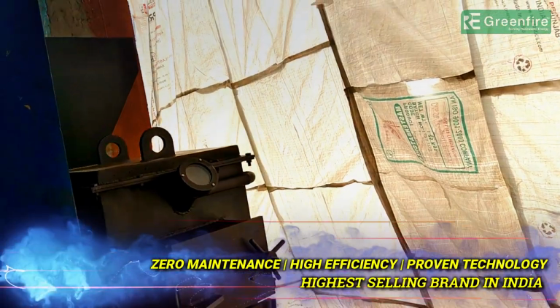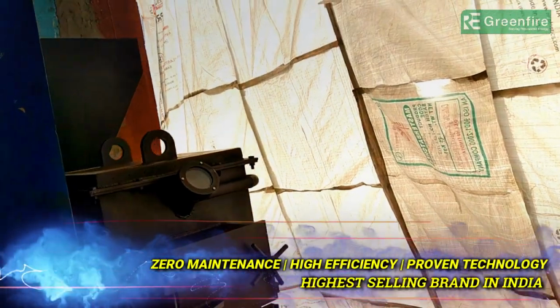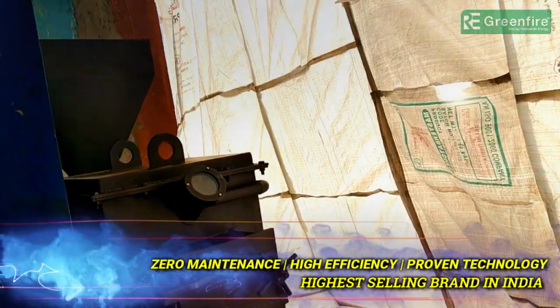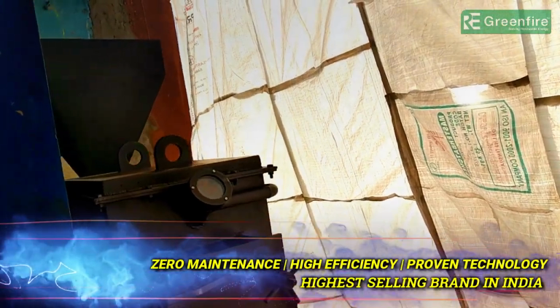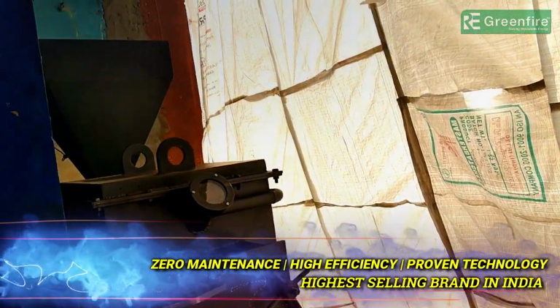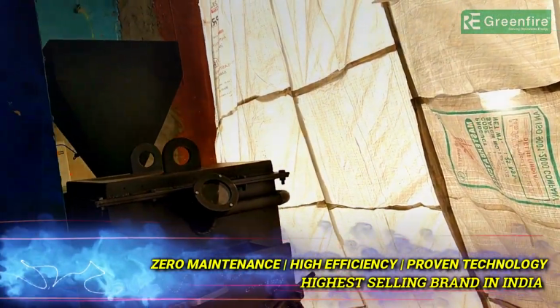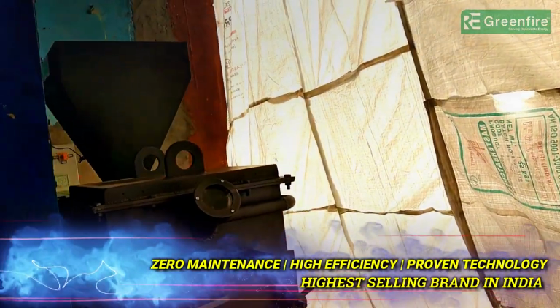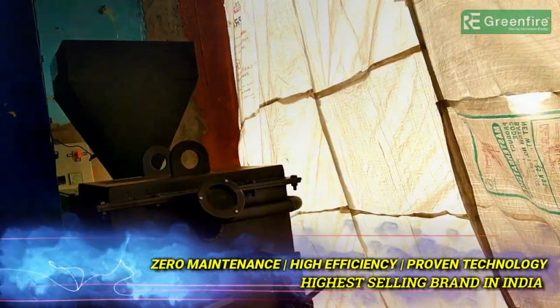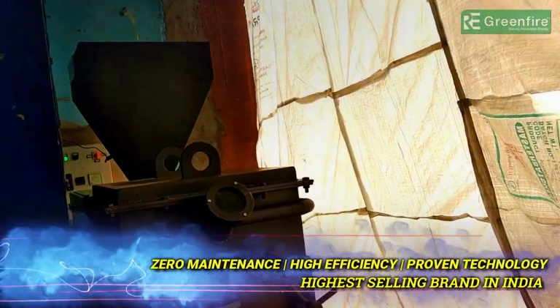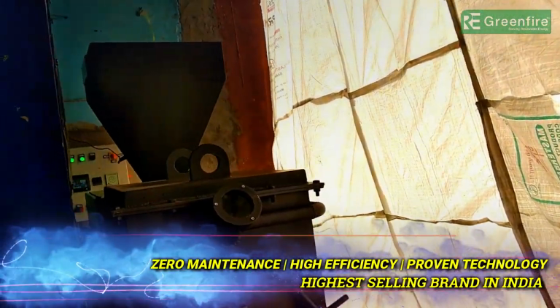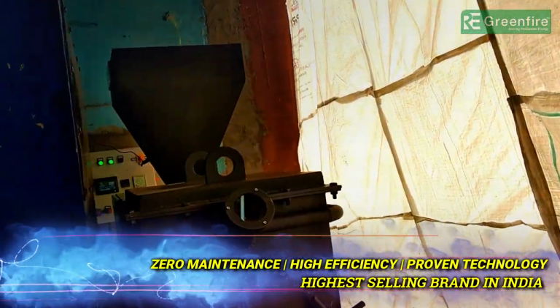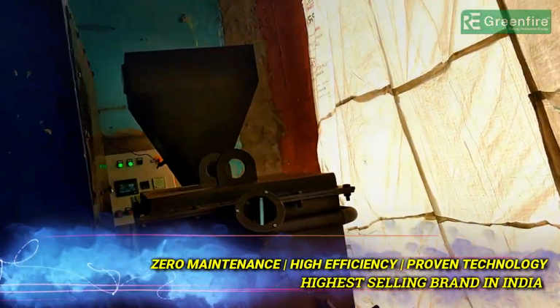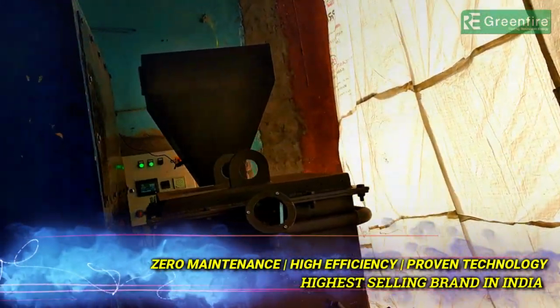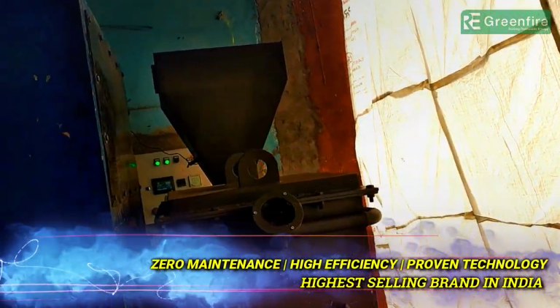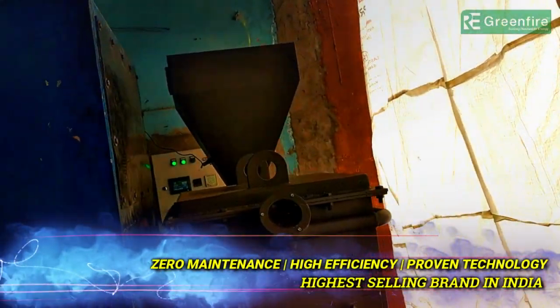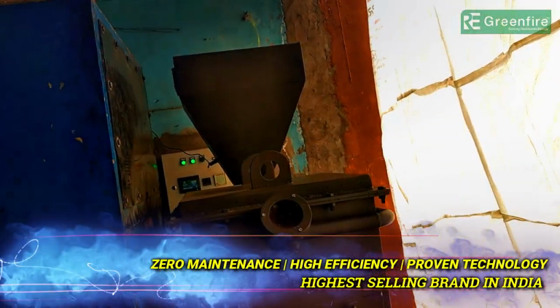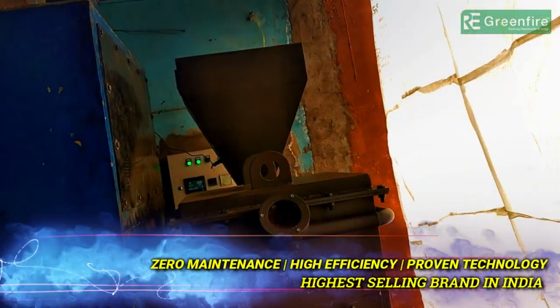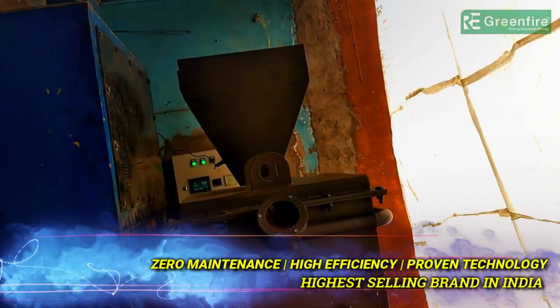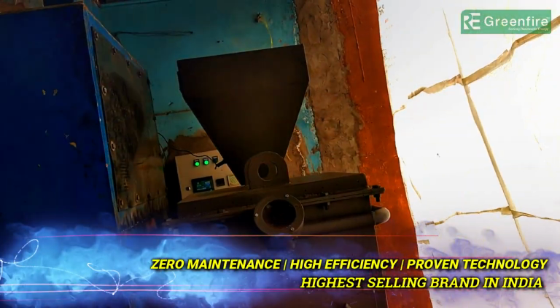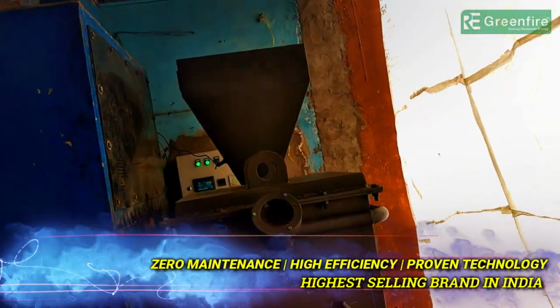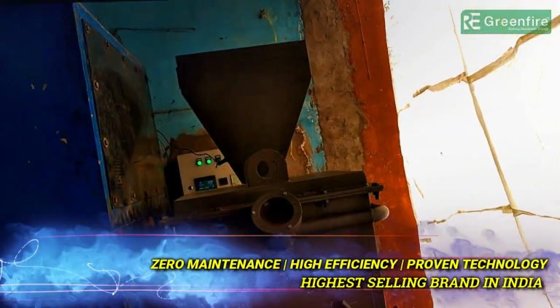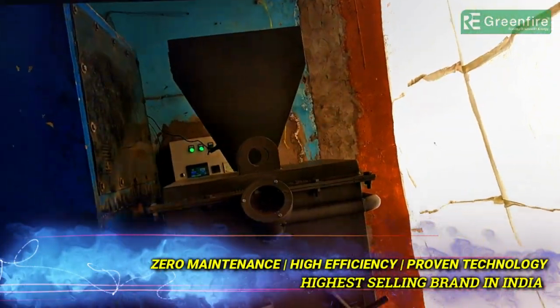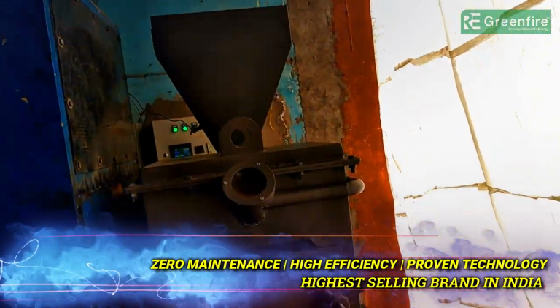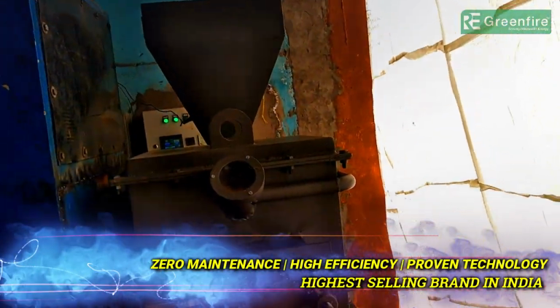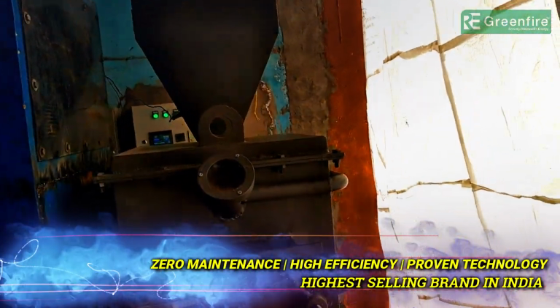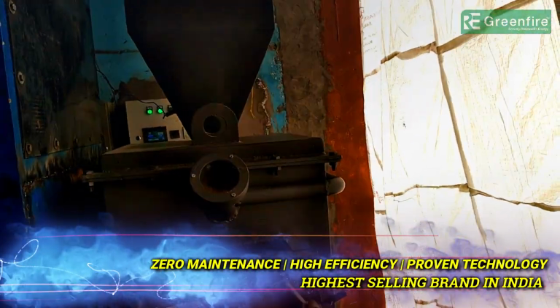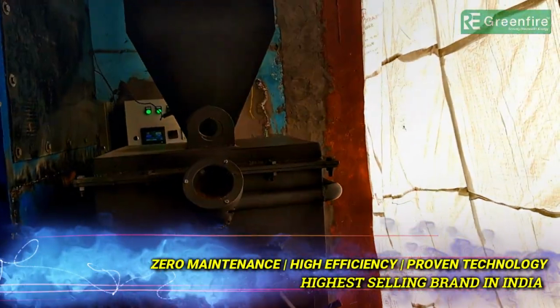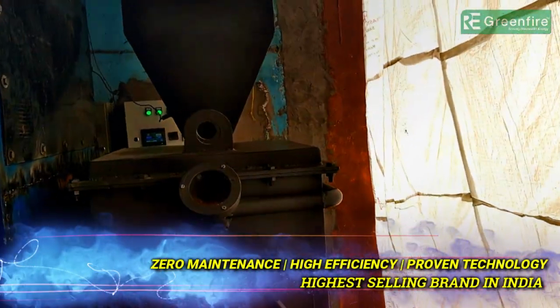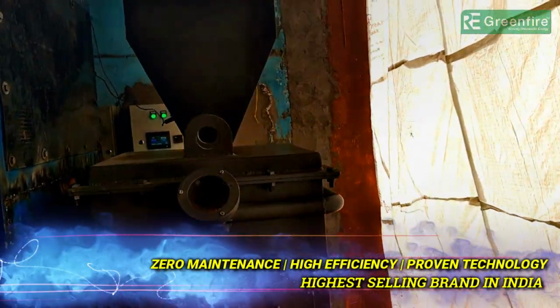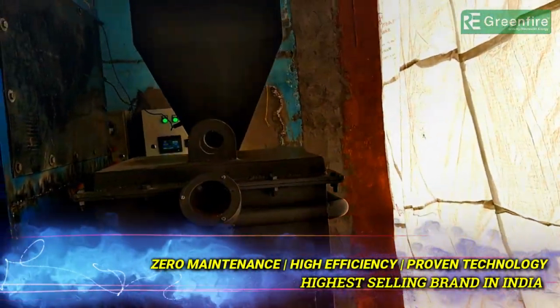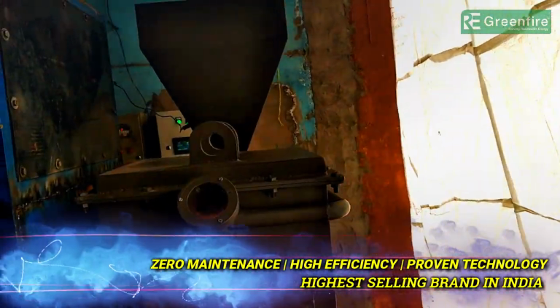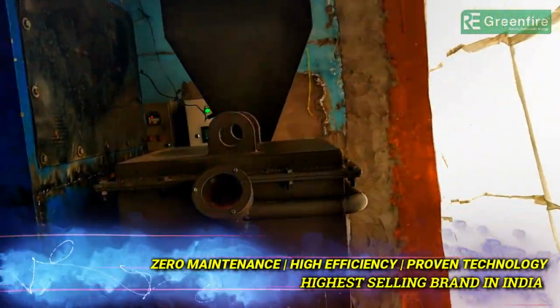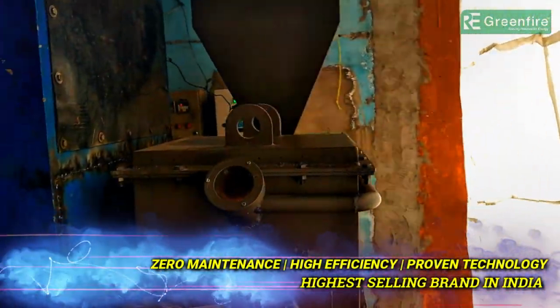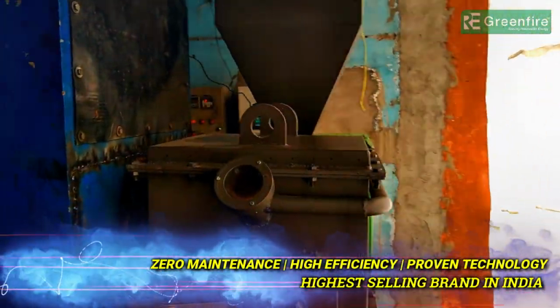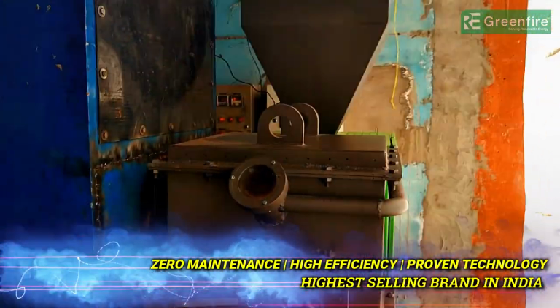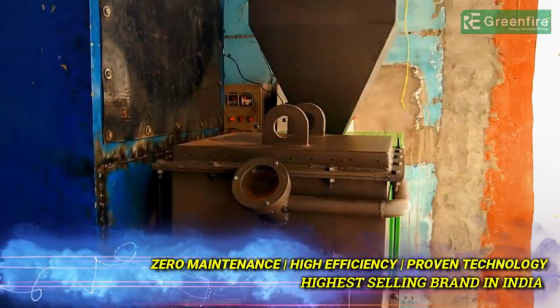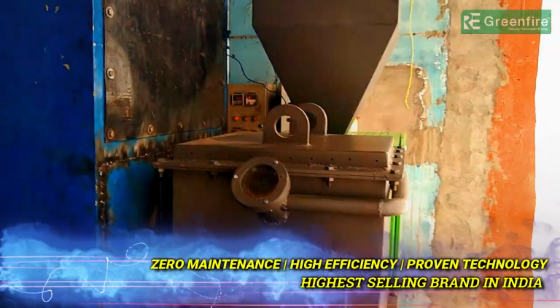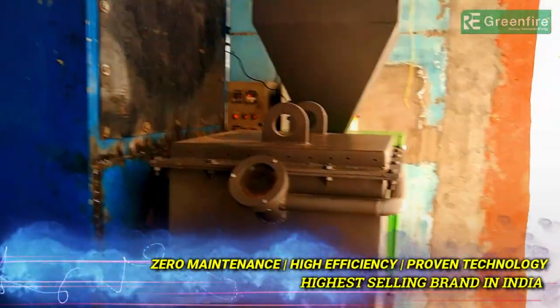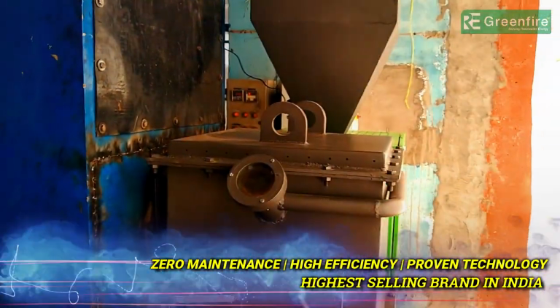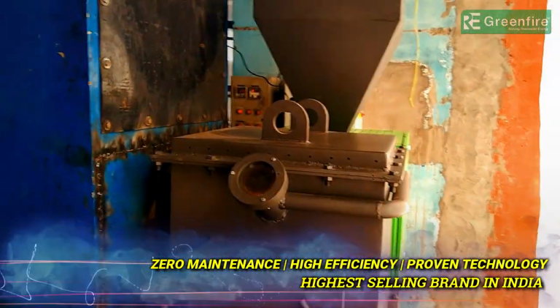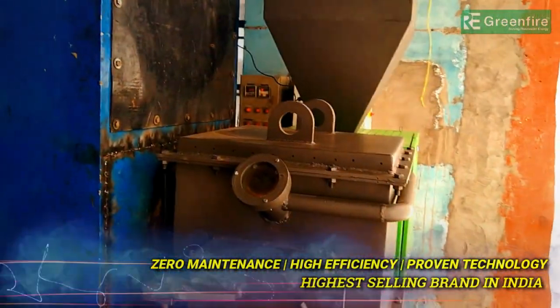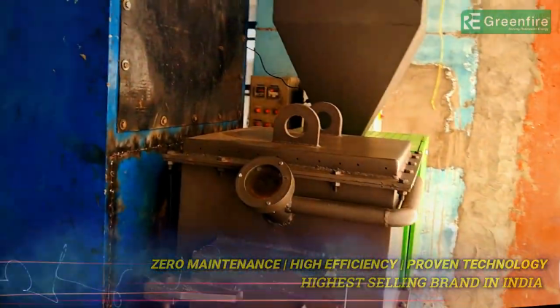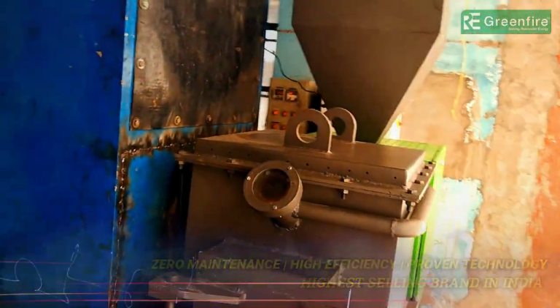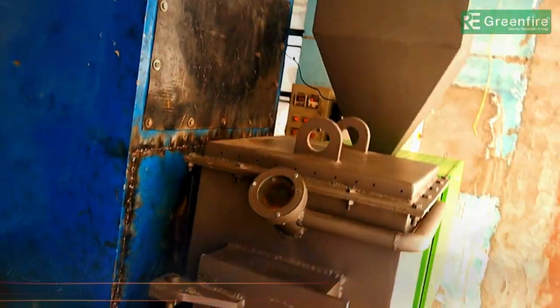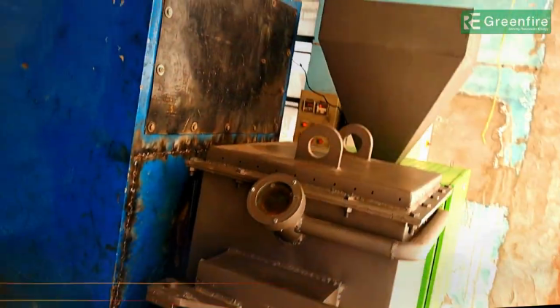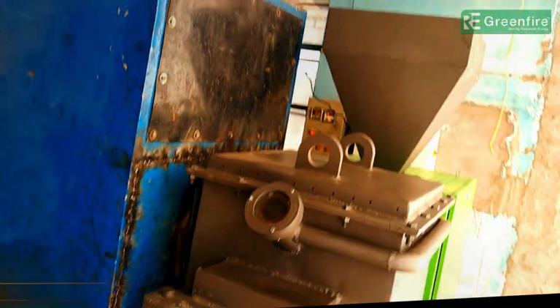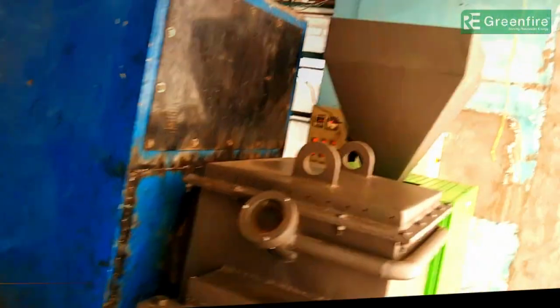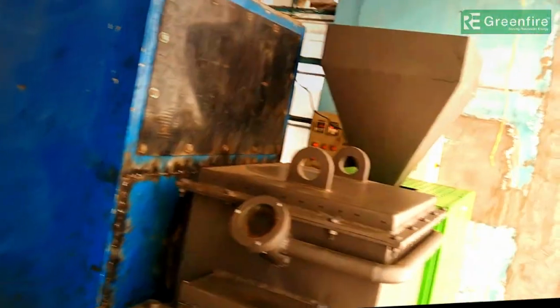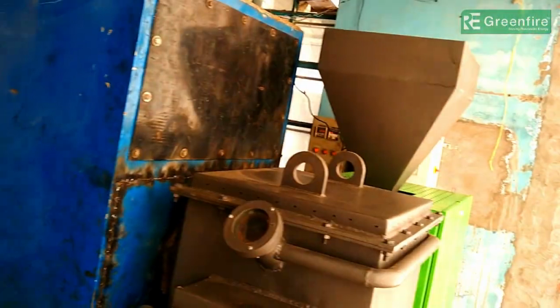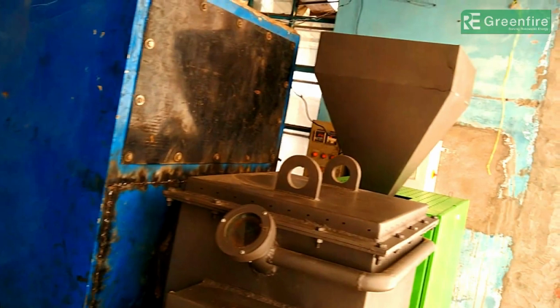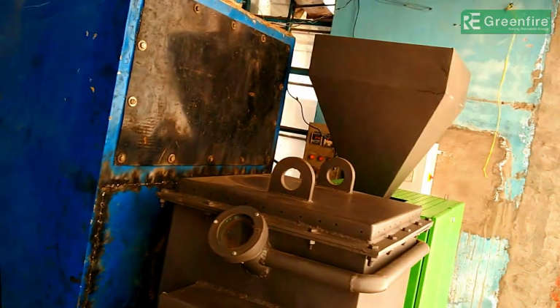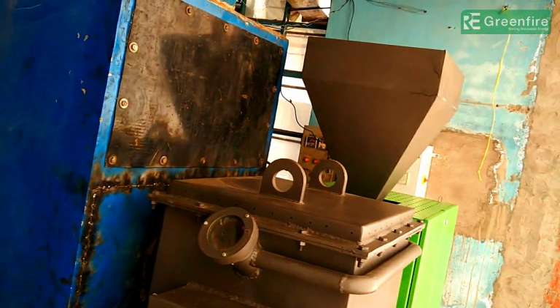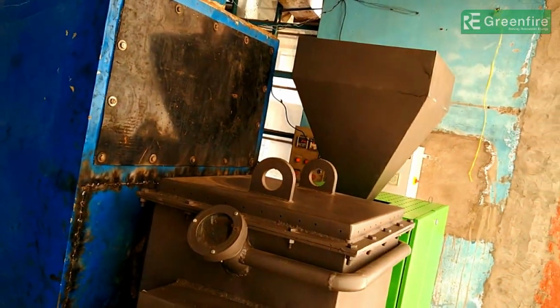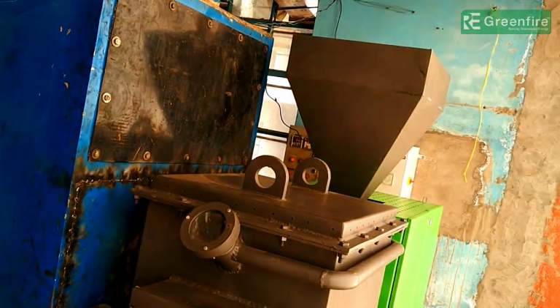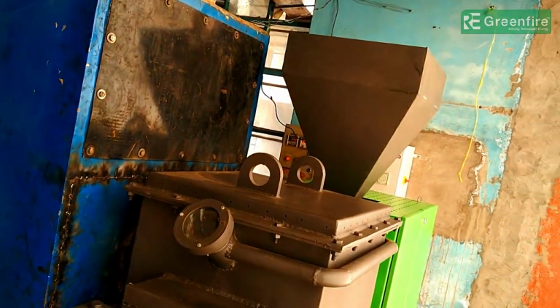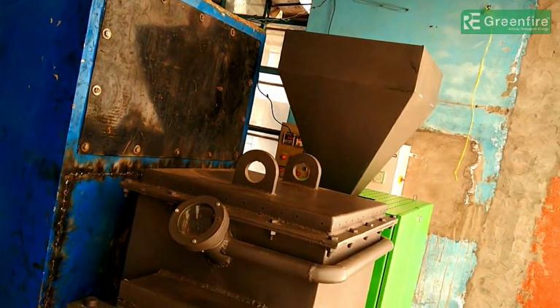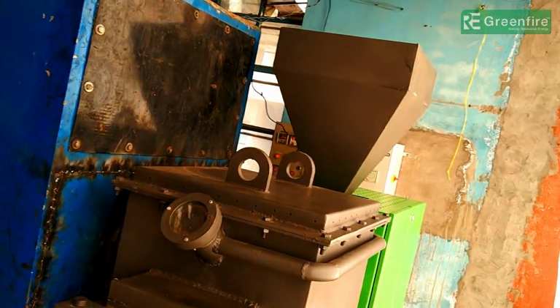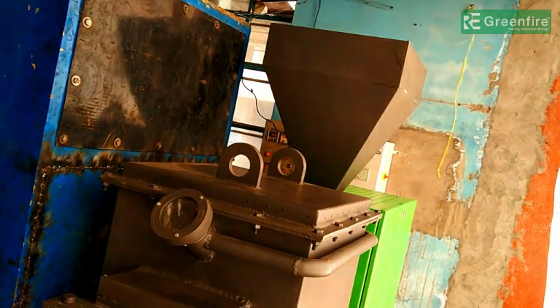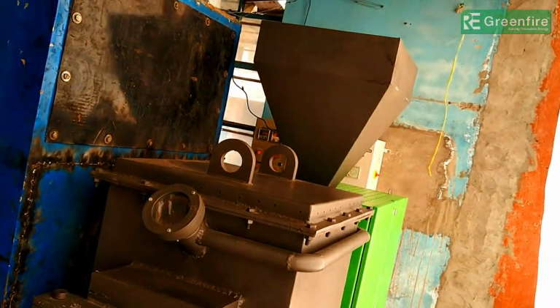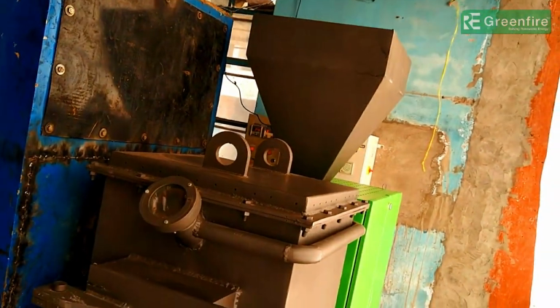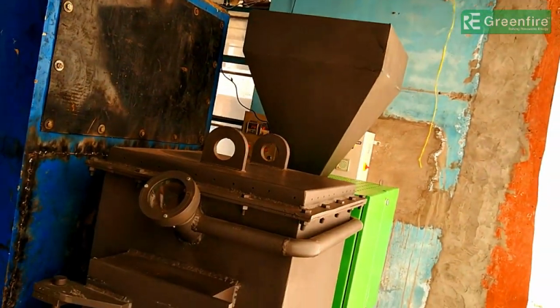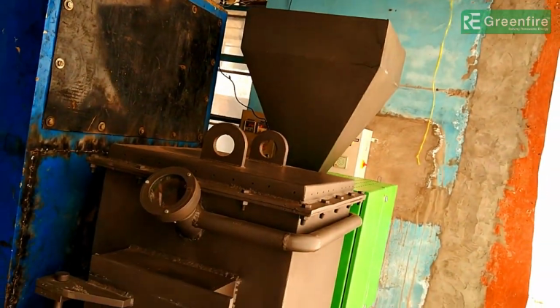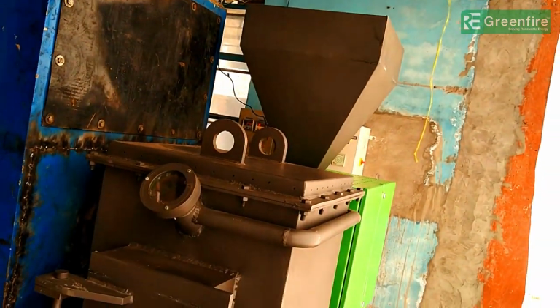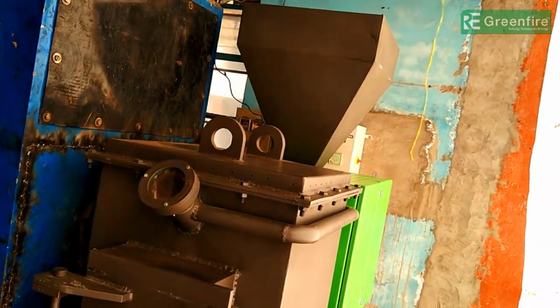Fast and efficient heating with zero maintenance, long life, with auto controls.